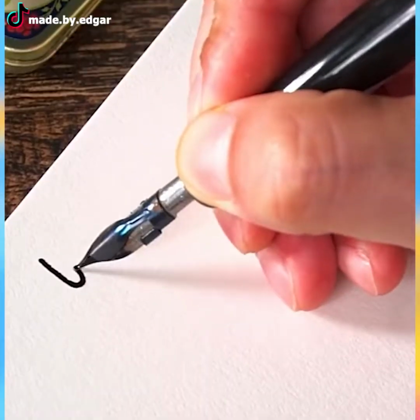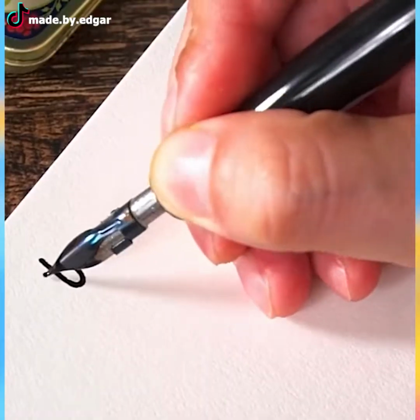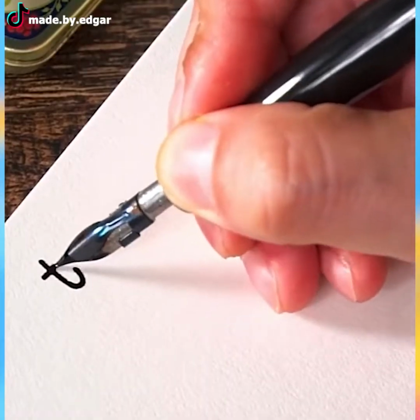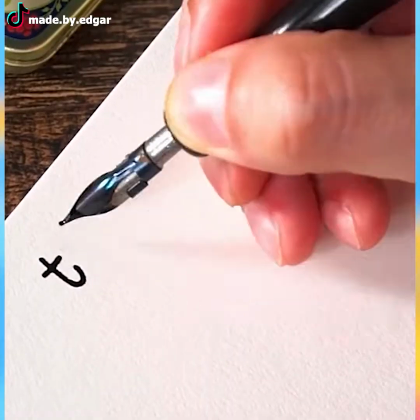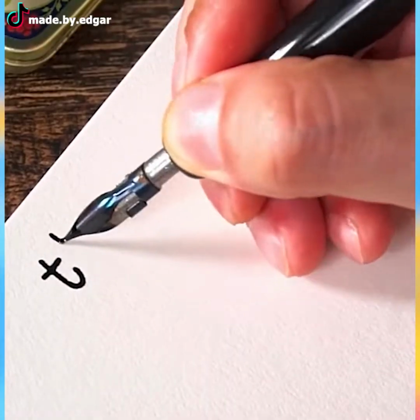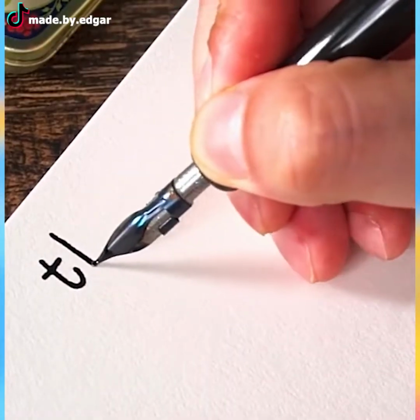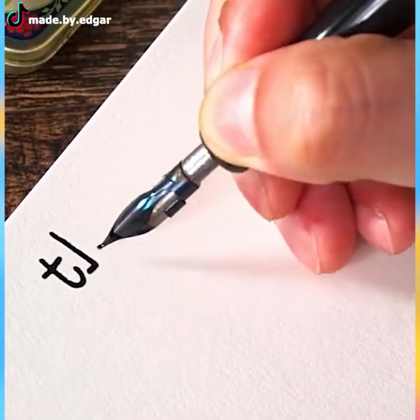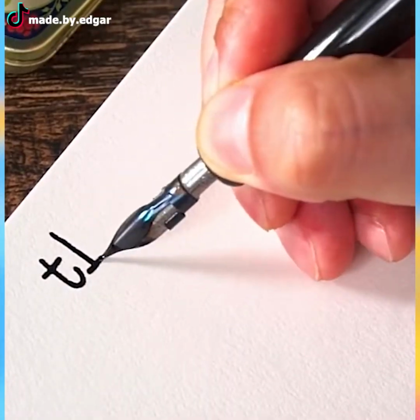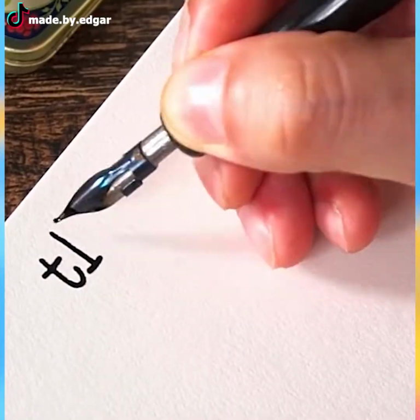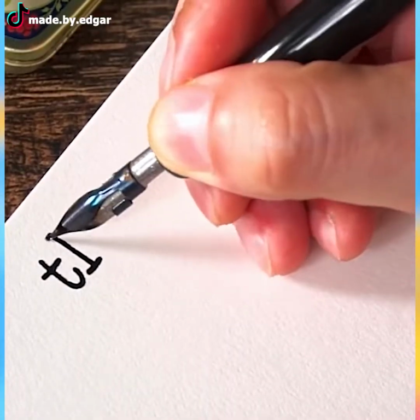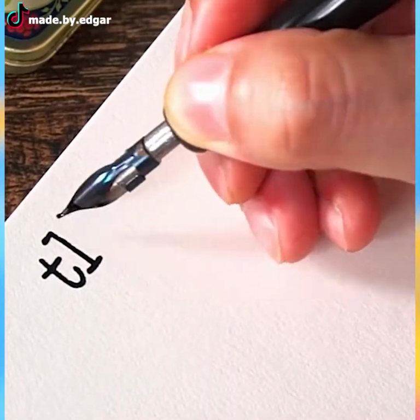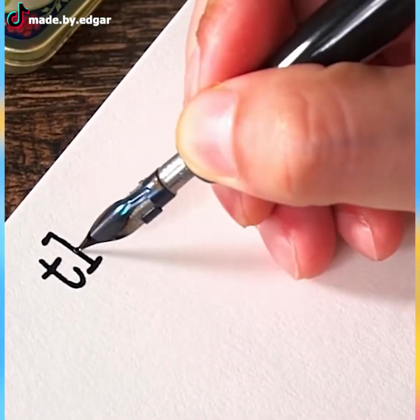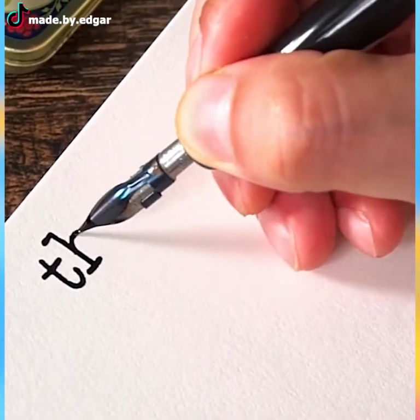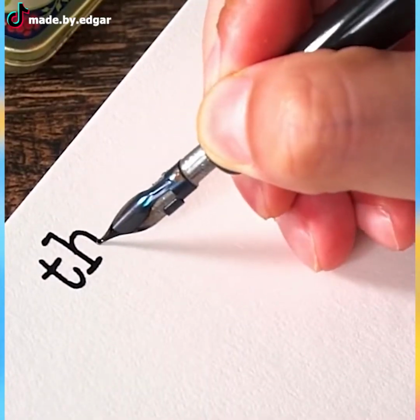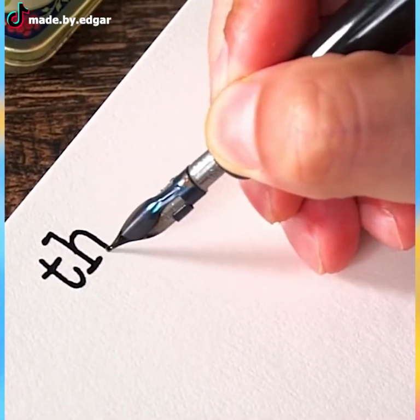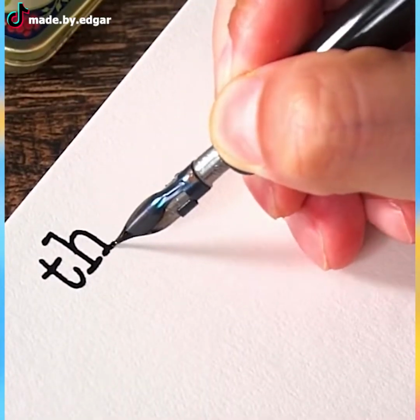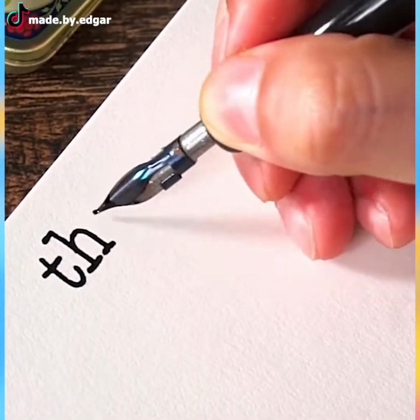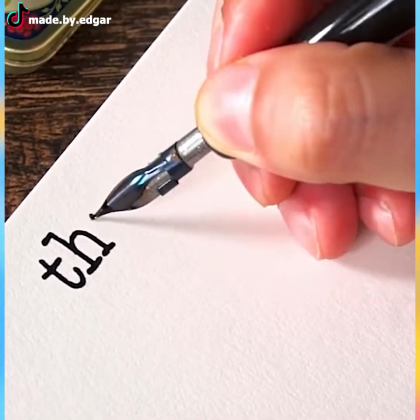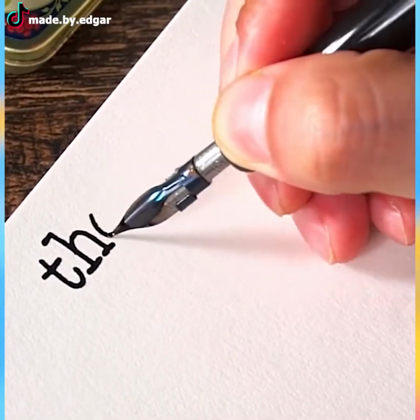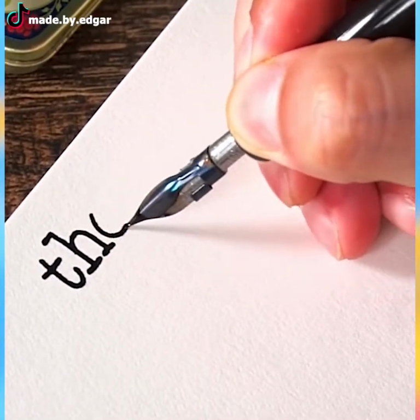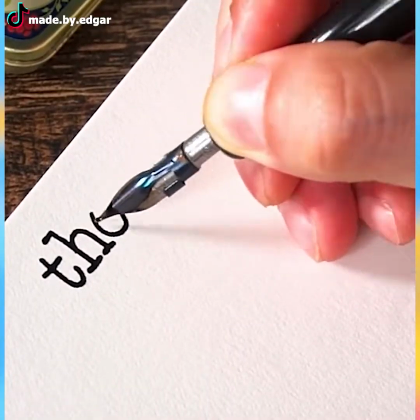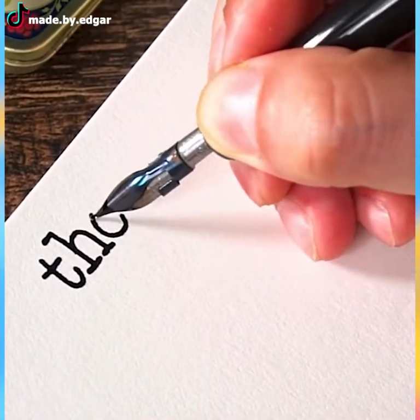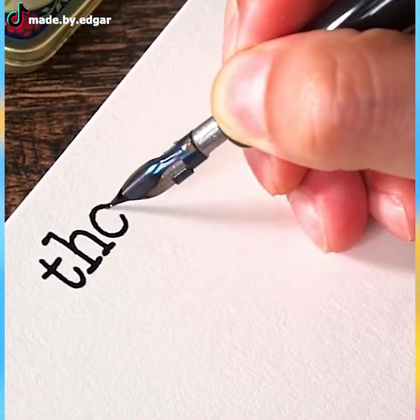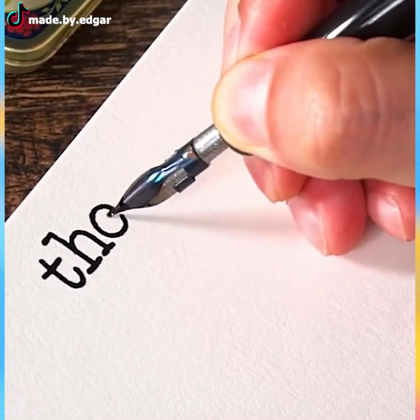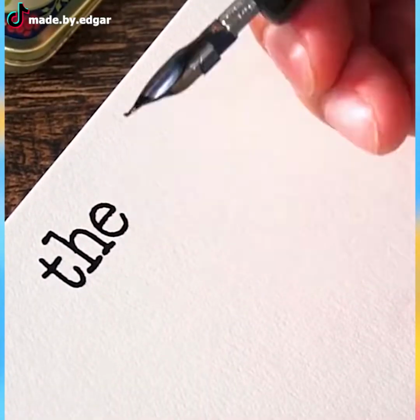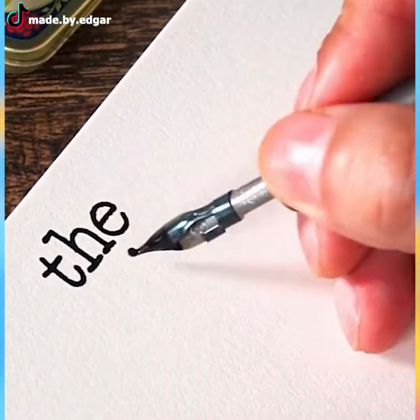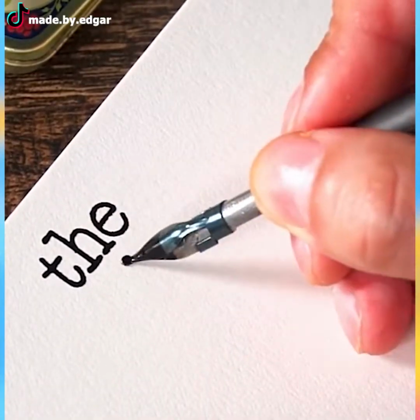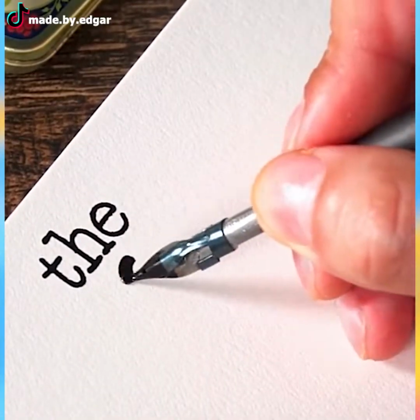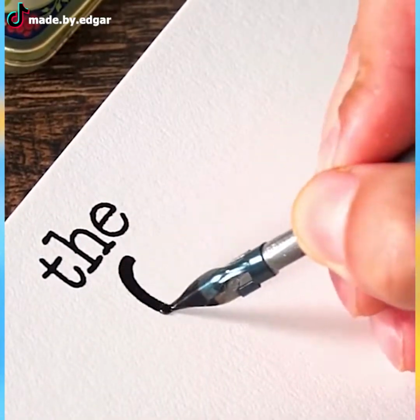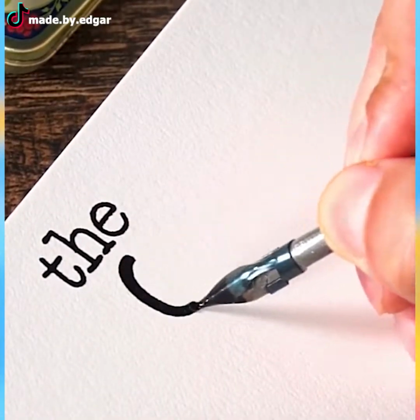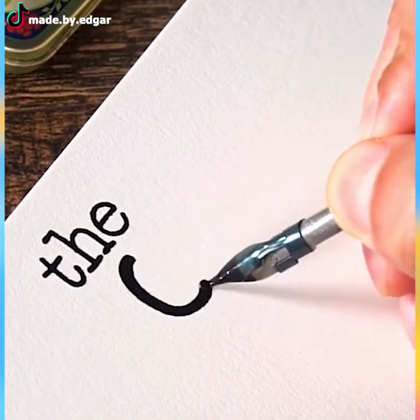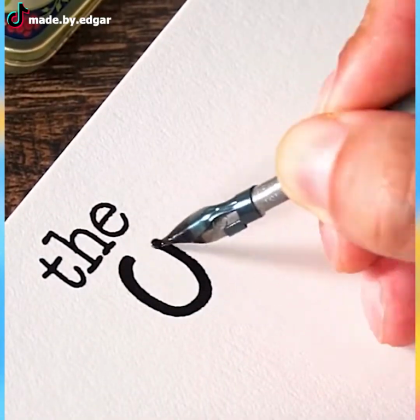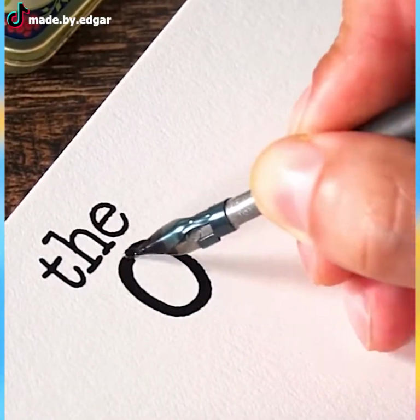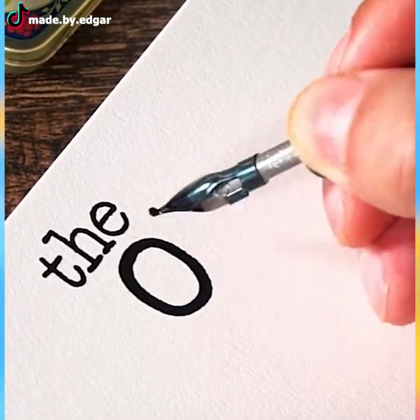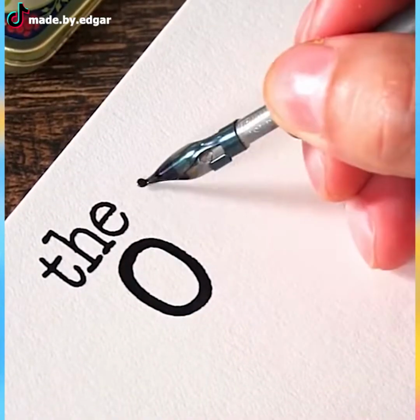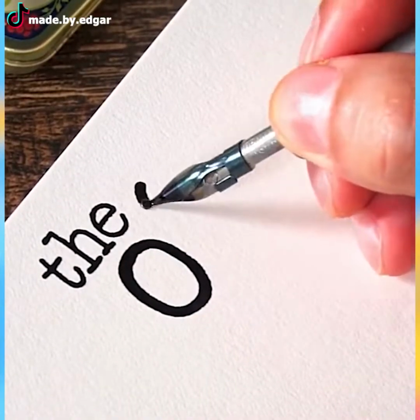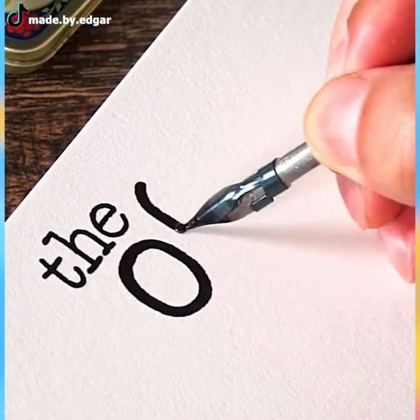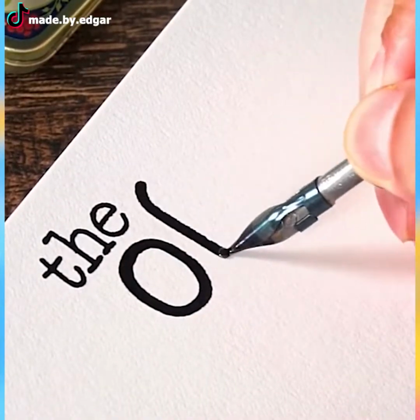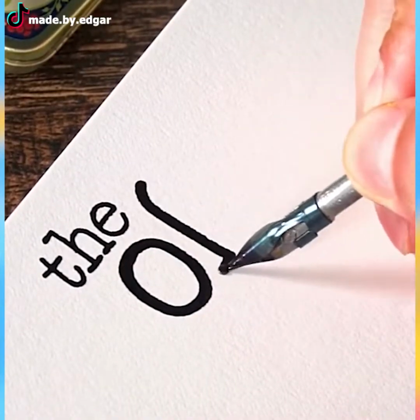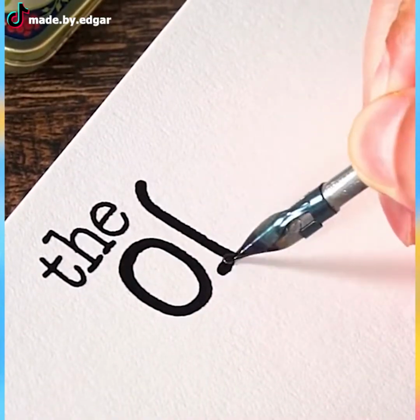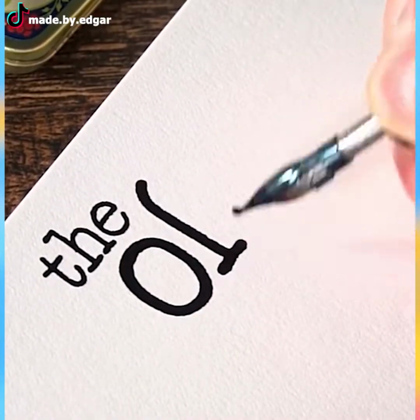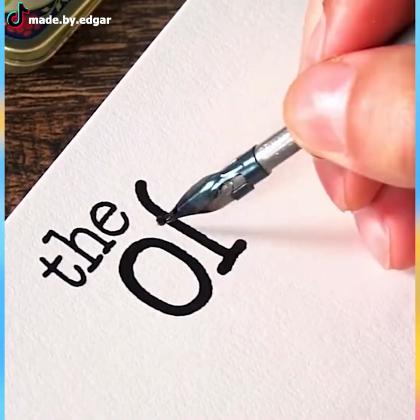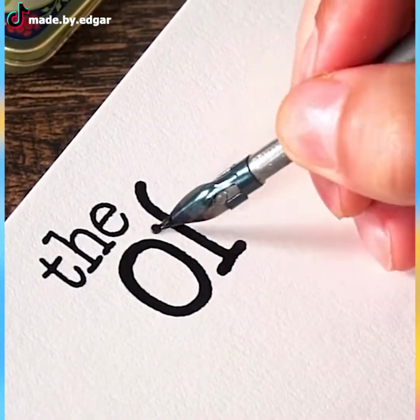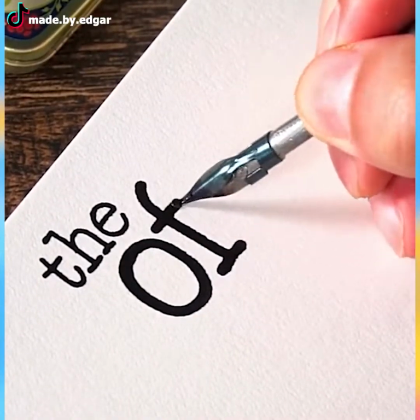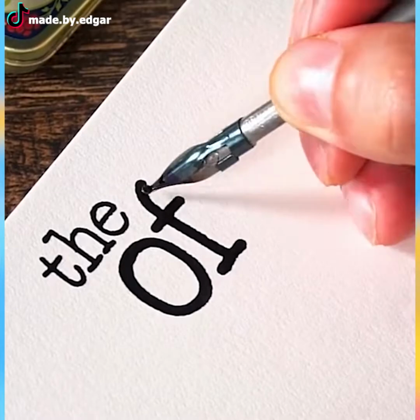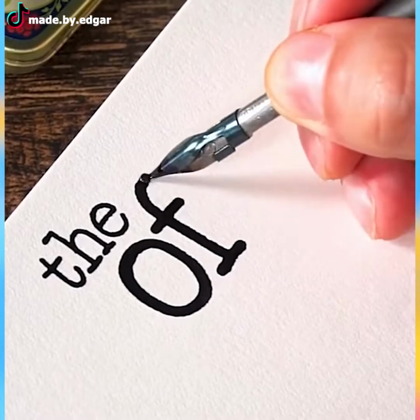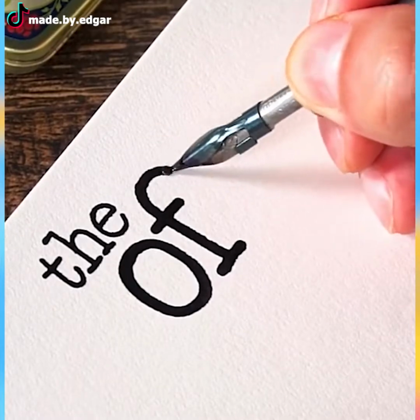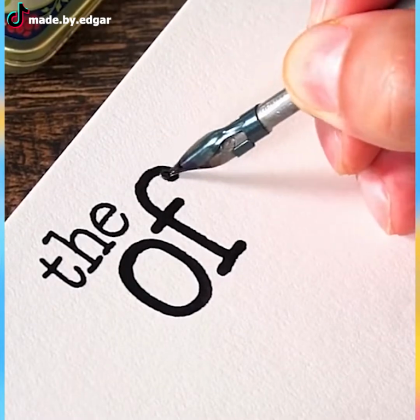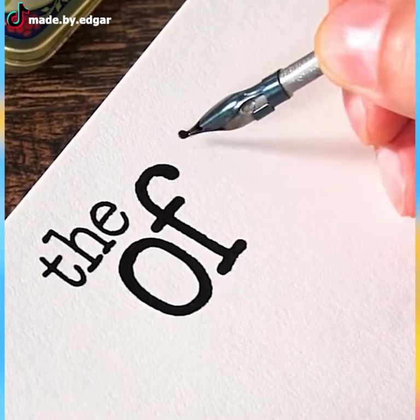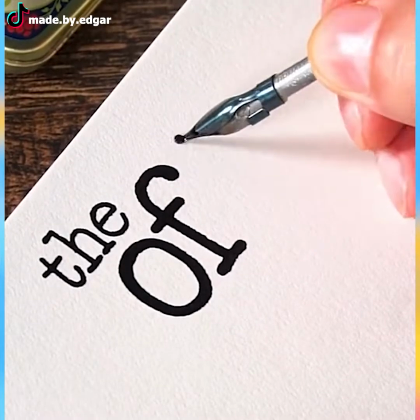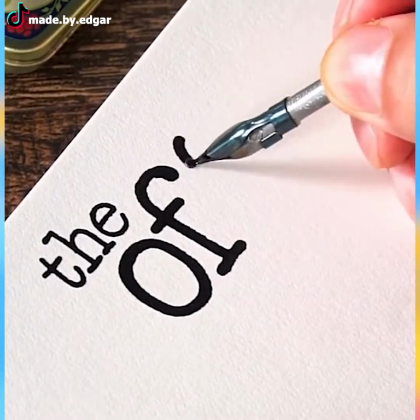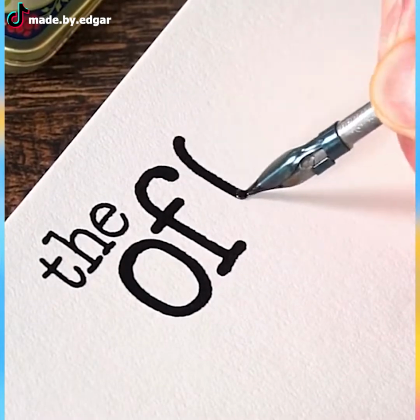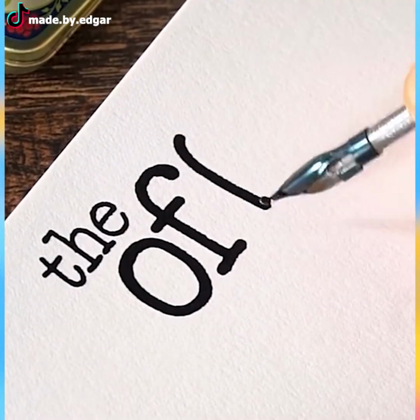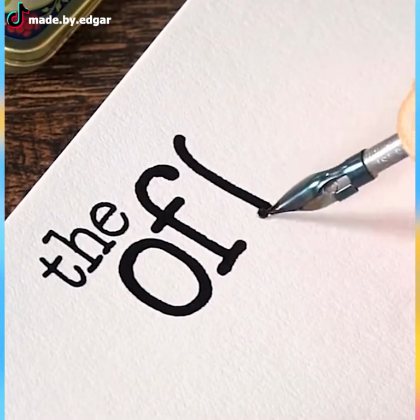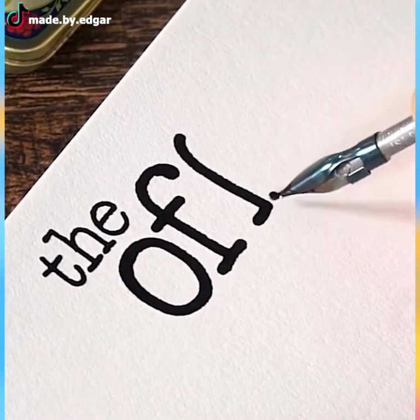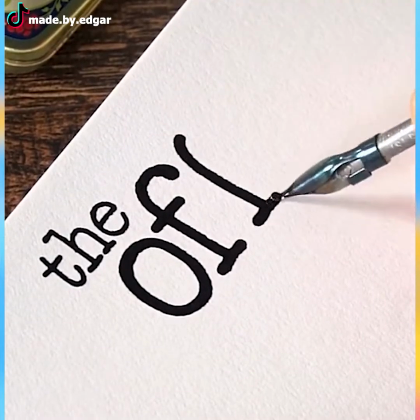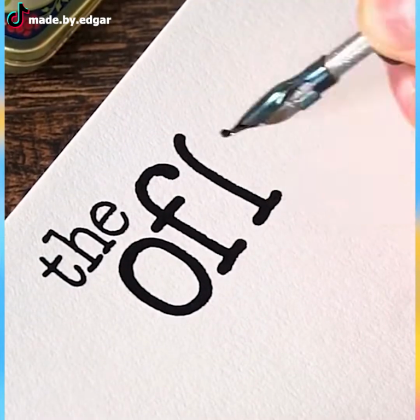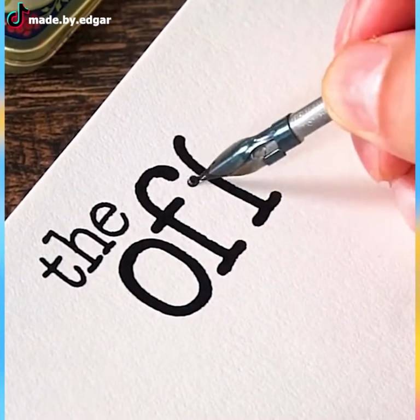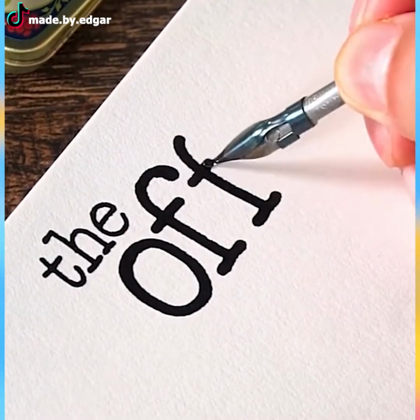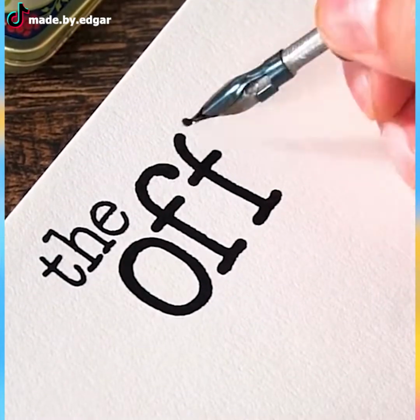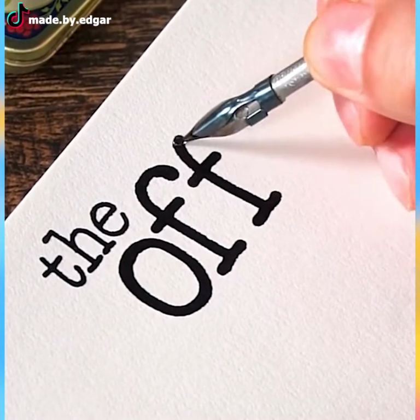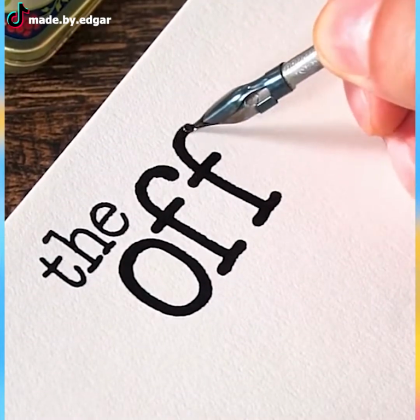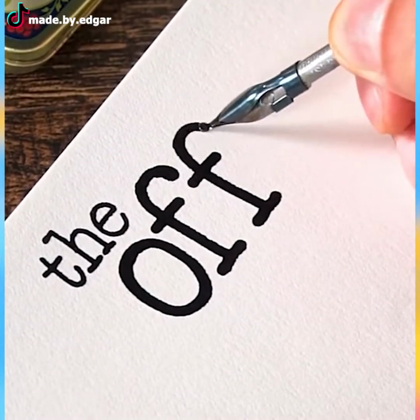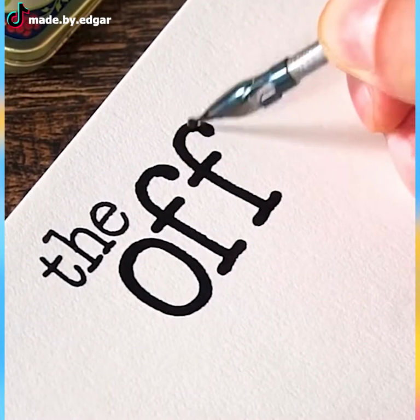Here we have one more spectacular piece of calligraphy featuring the logo of that famous show, The Office.